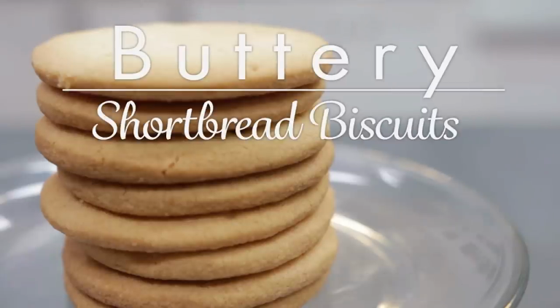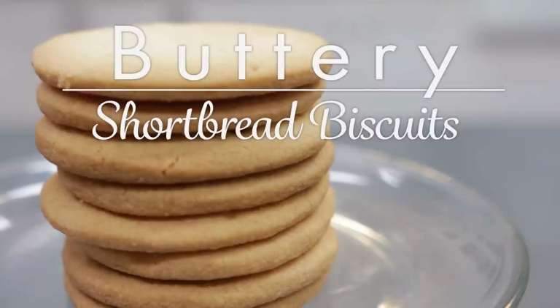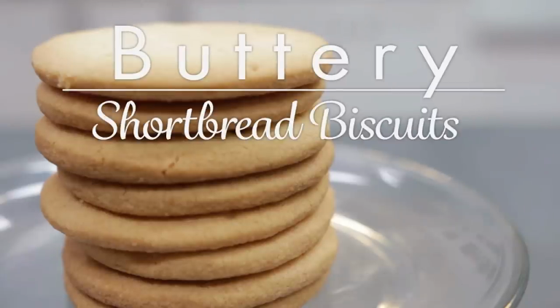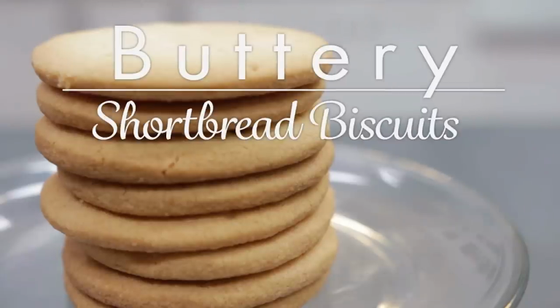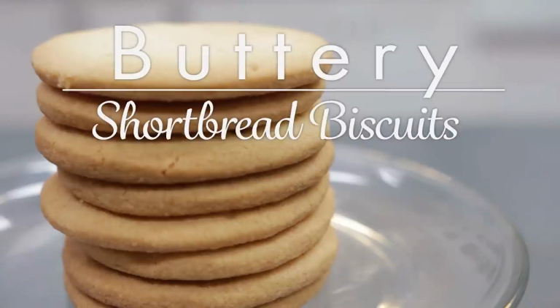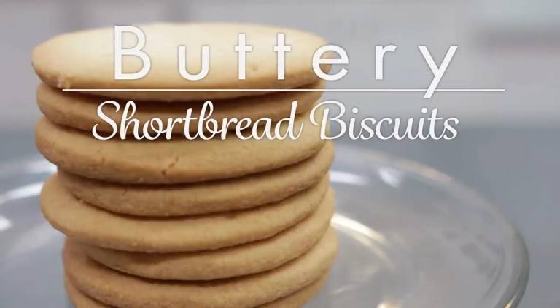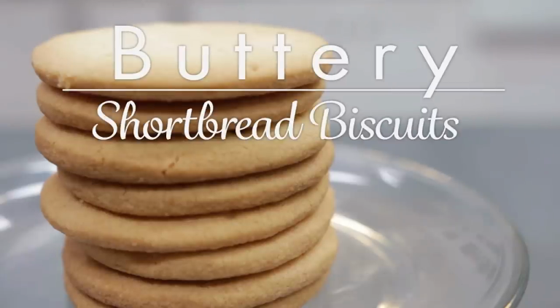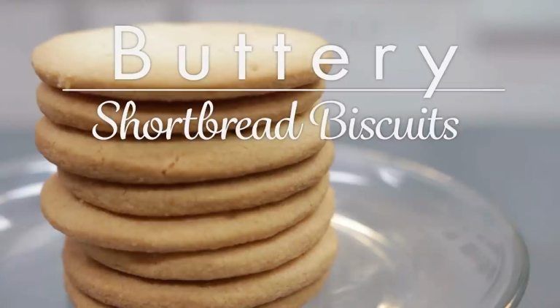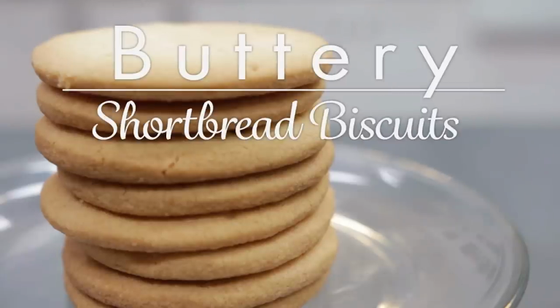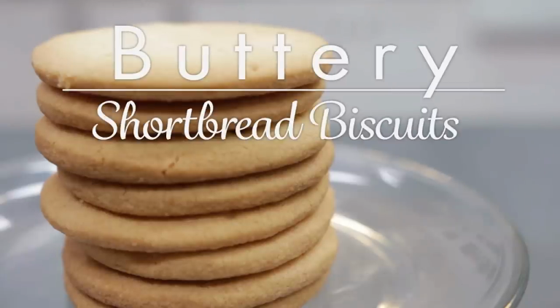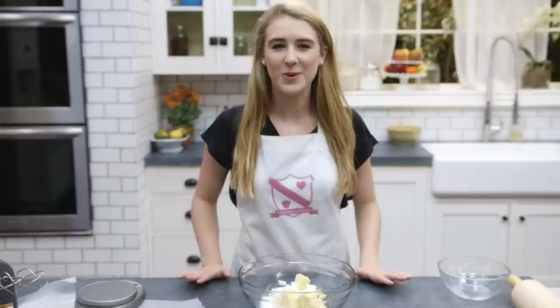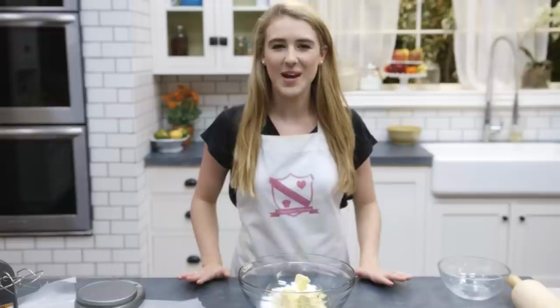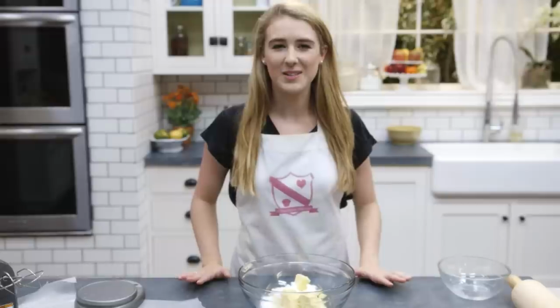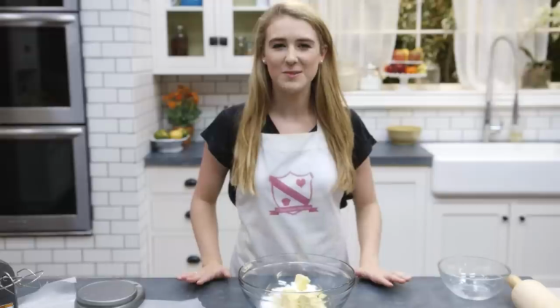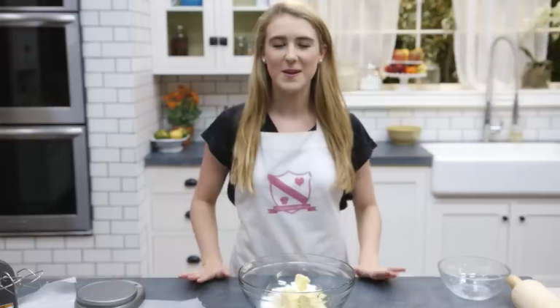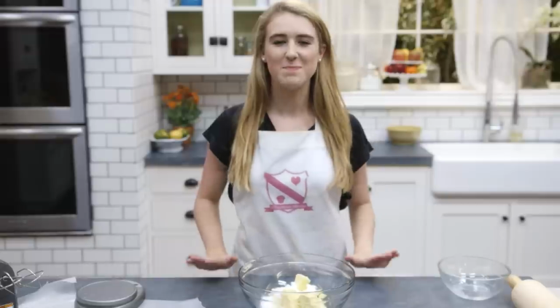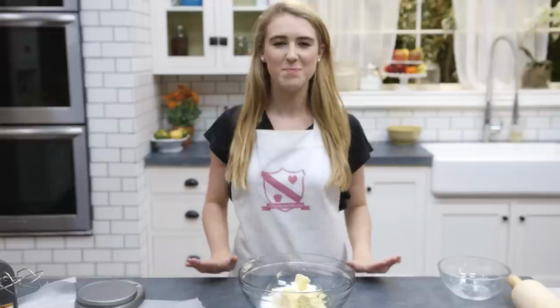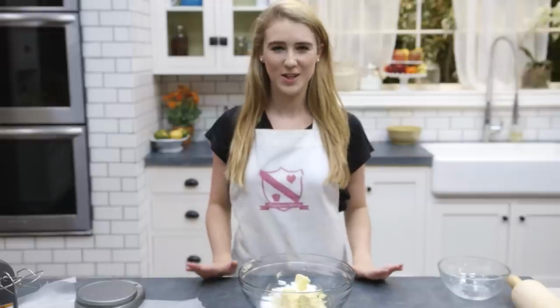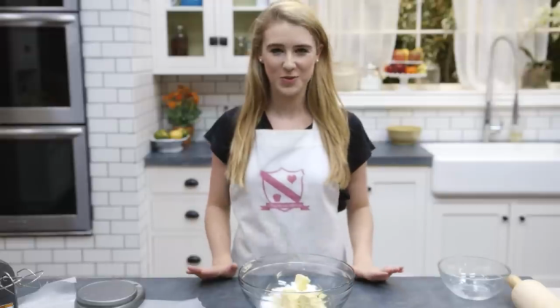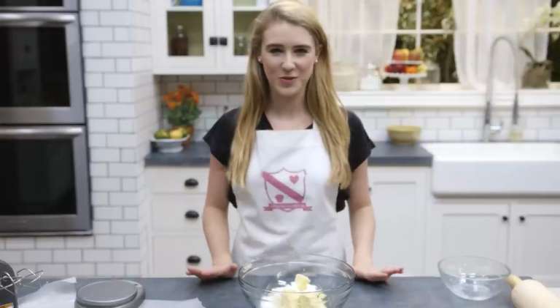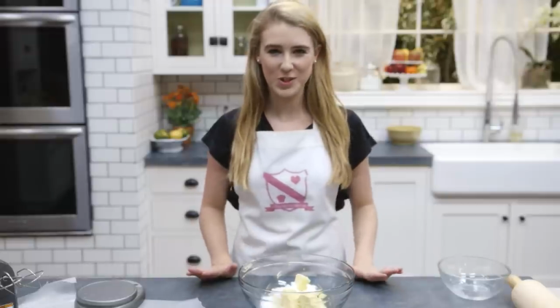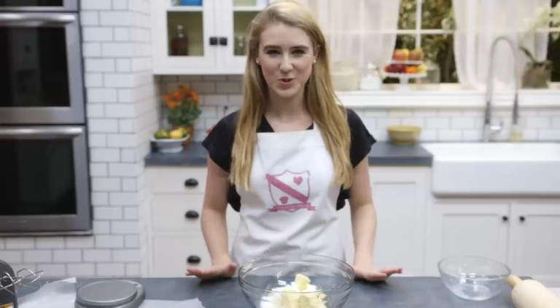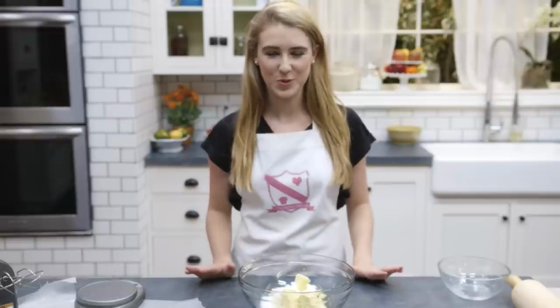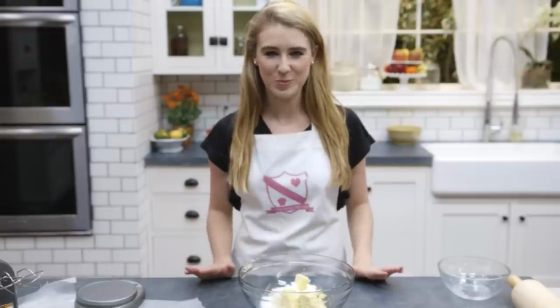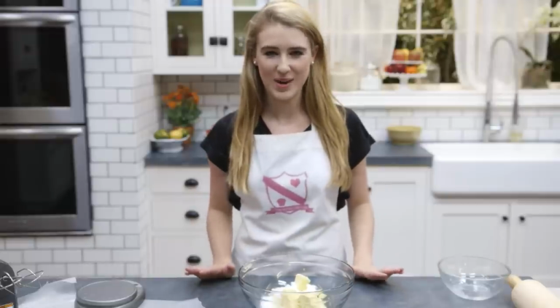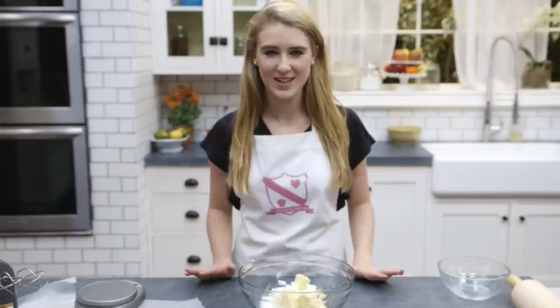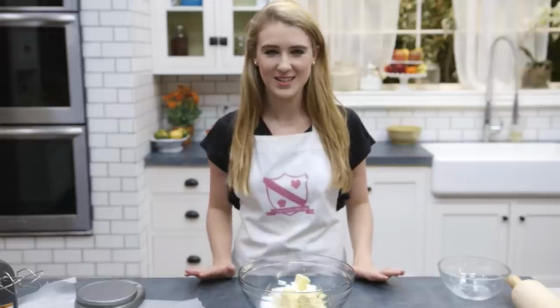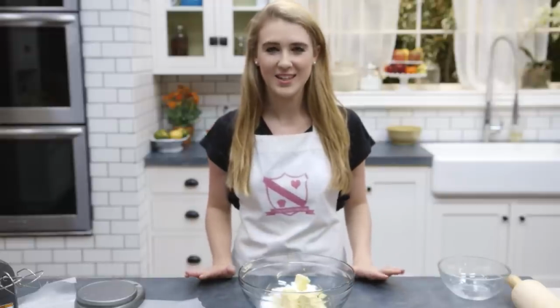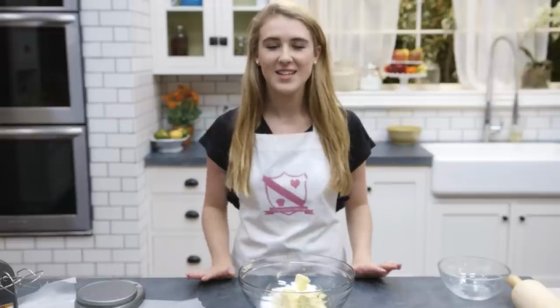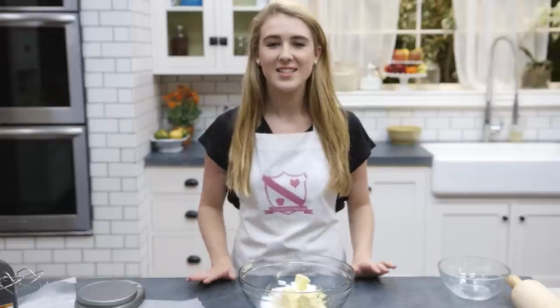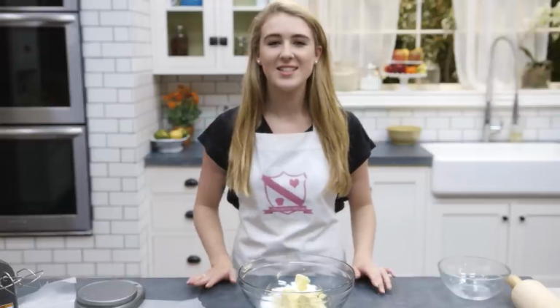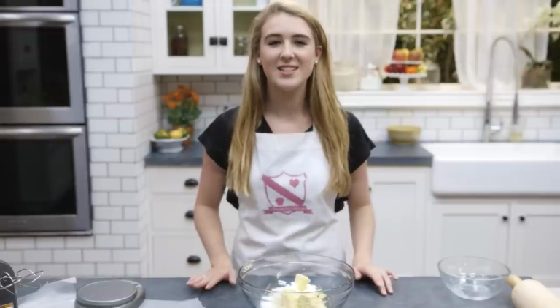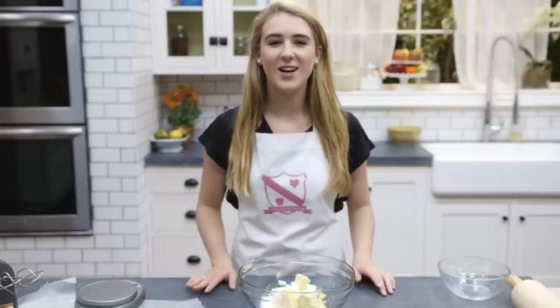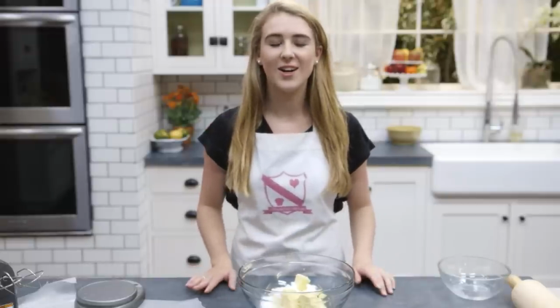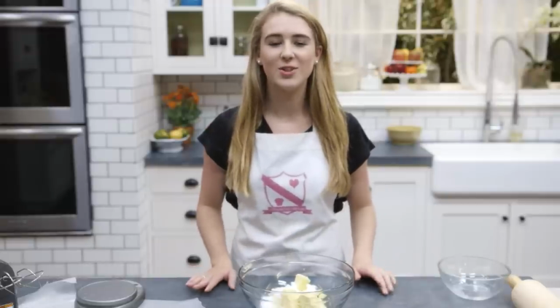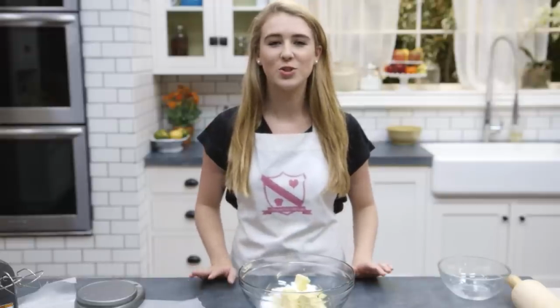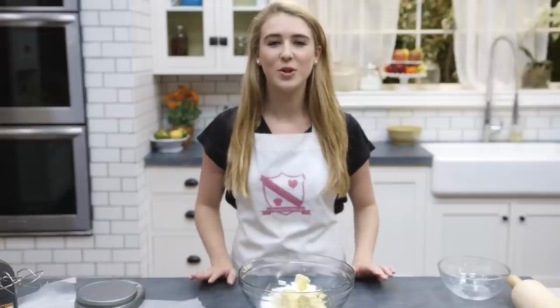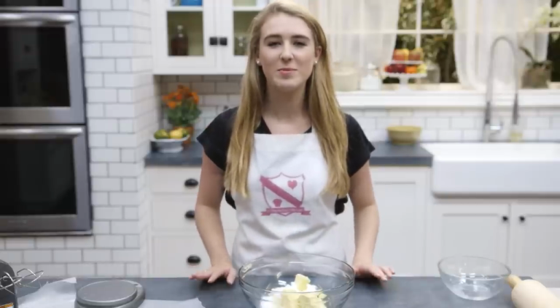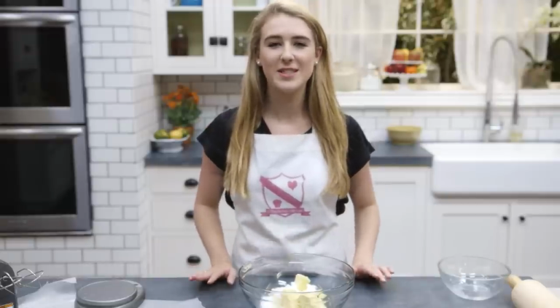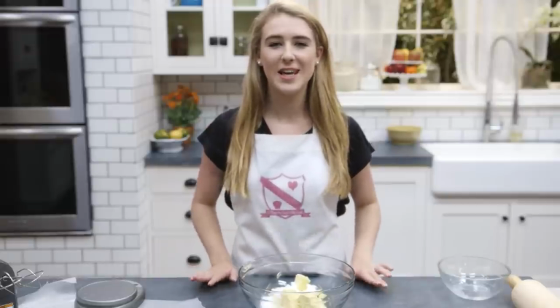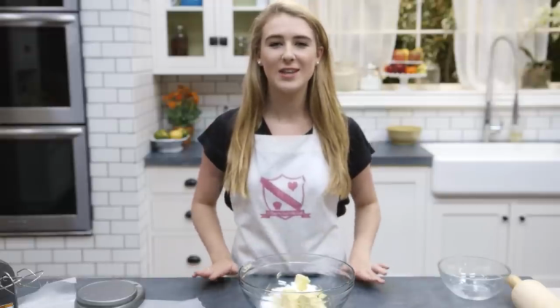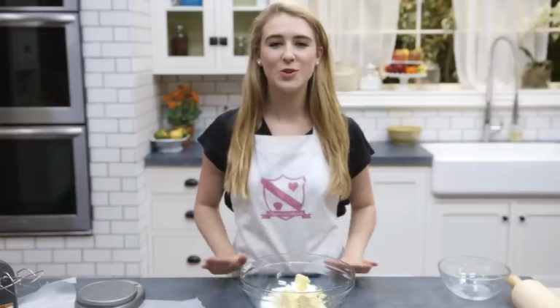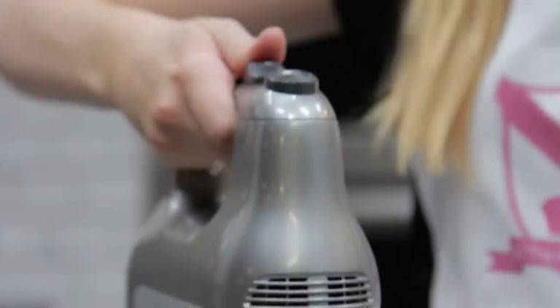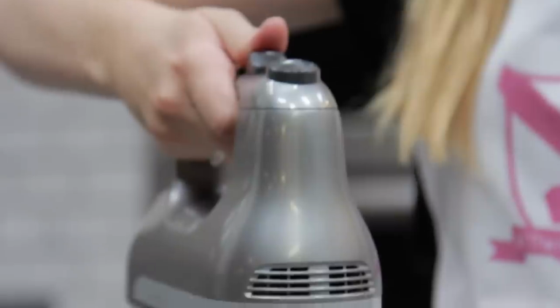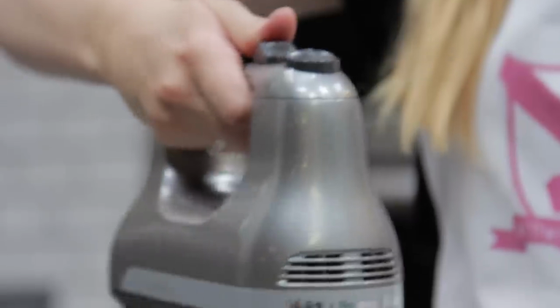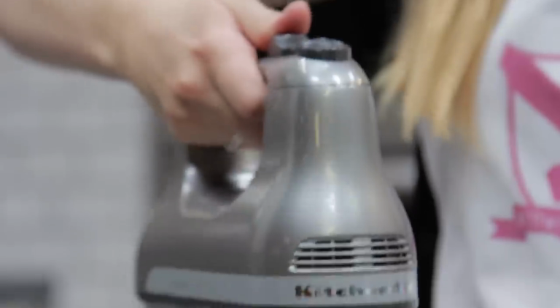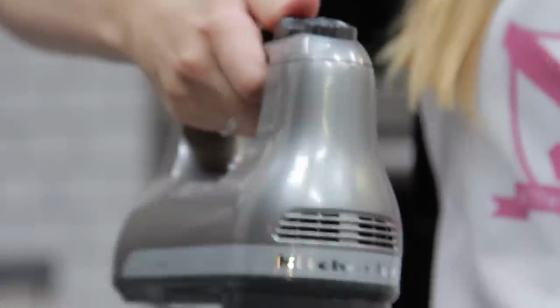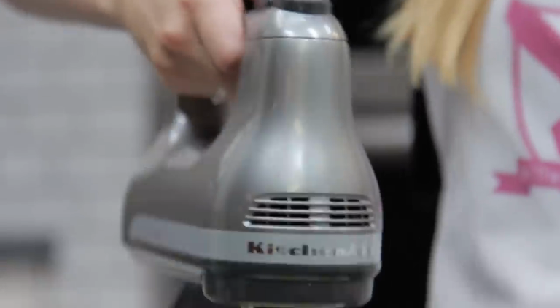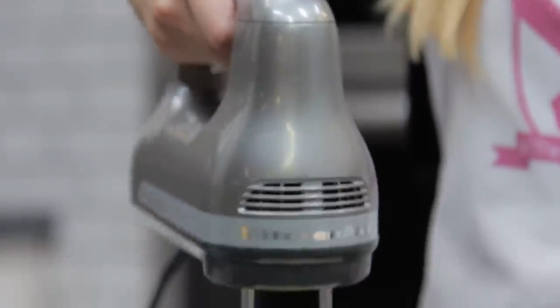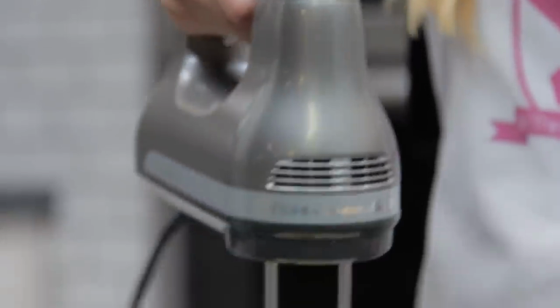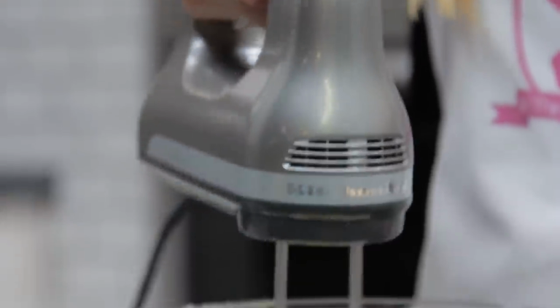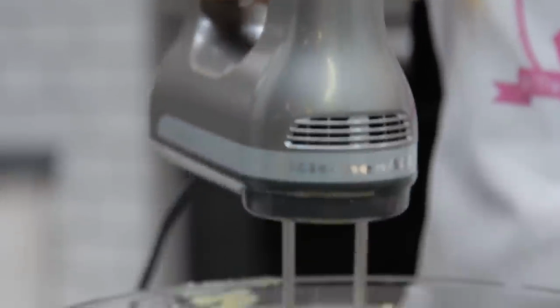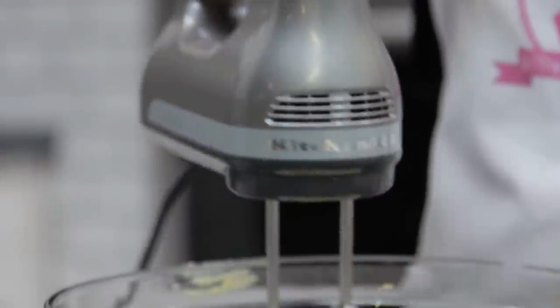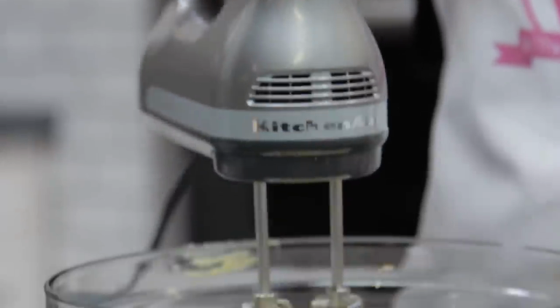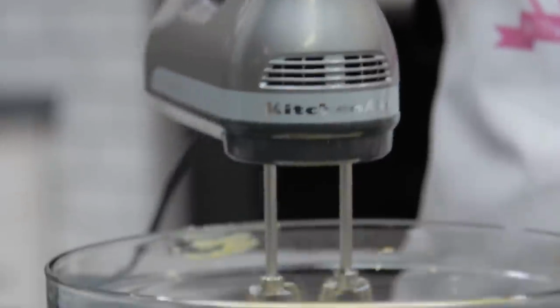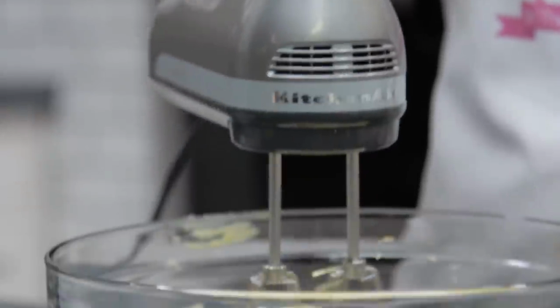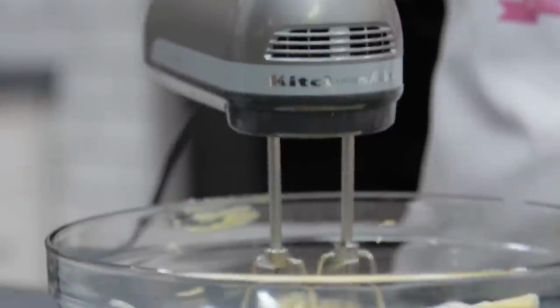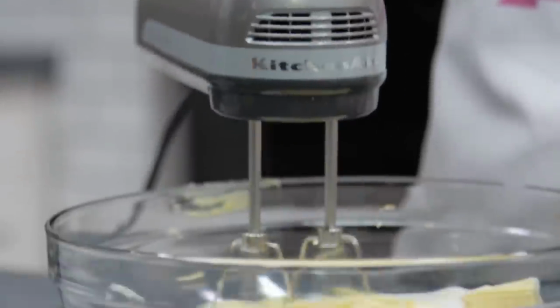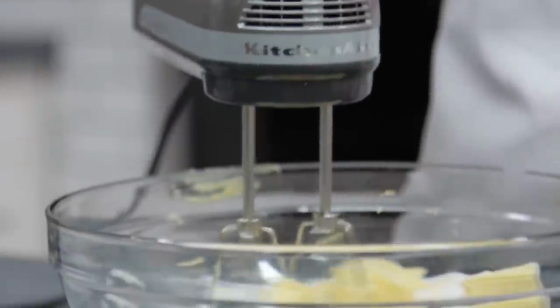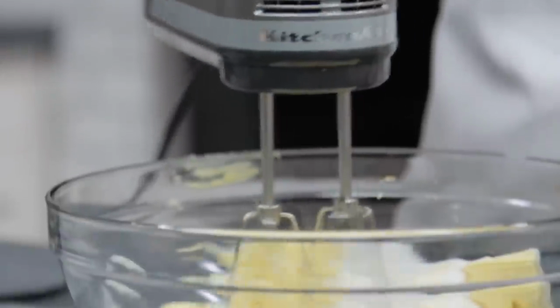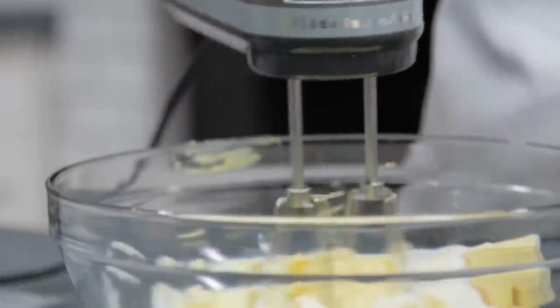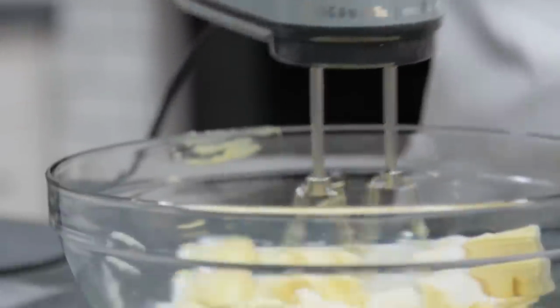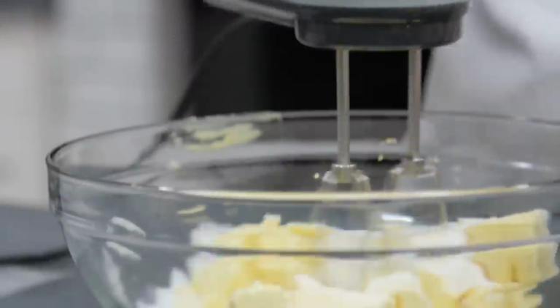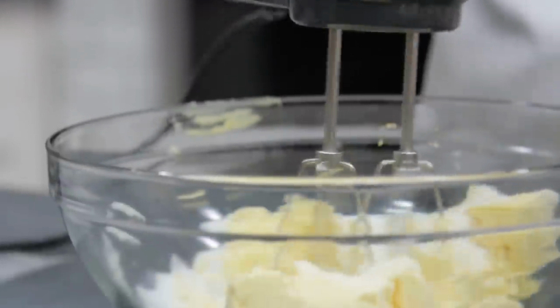Today I'll be showing you how to make buttery shortbread. To start, cream together your butter and sugar until light and creamy.